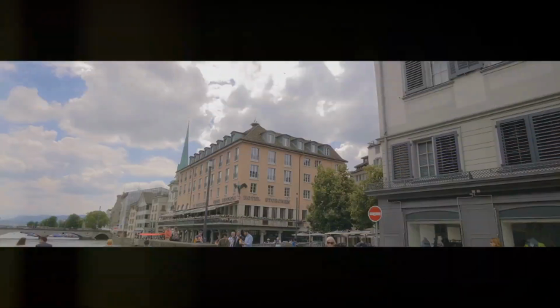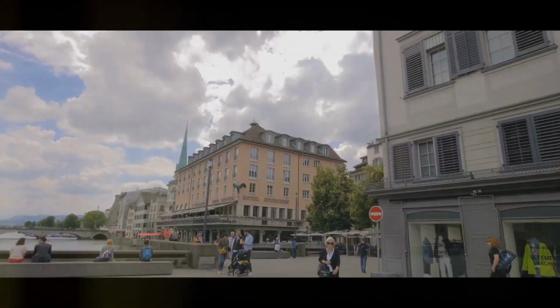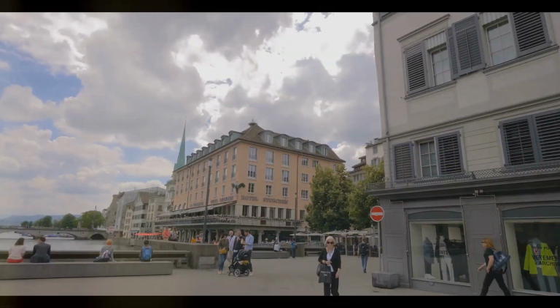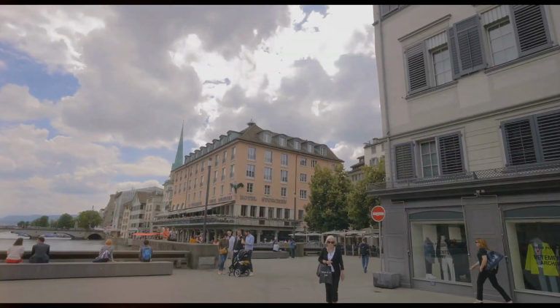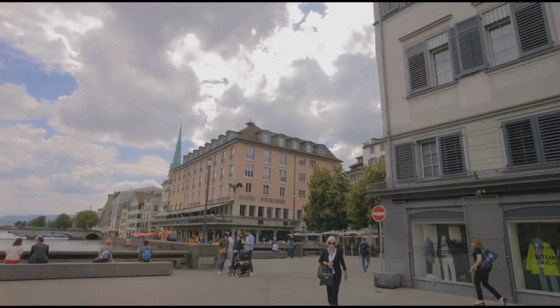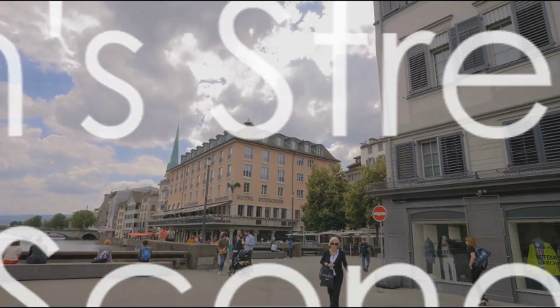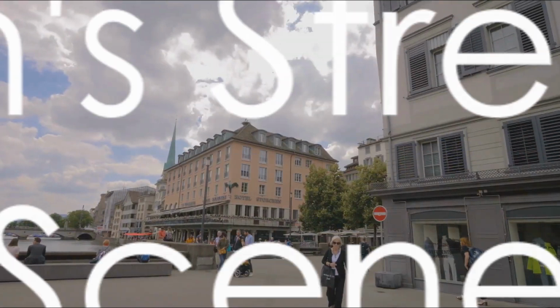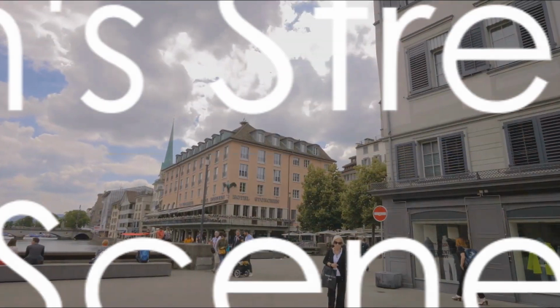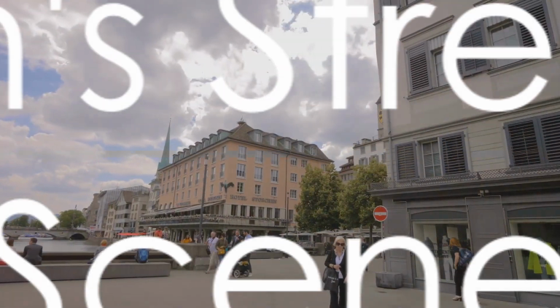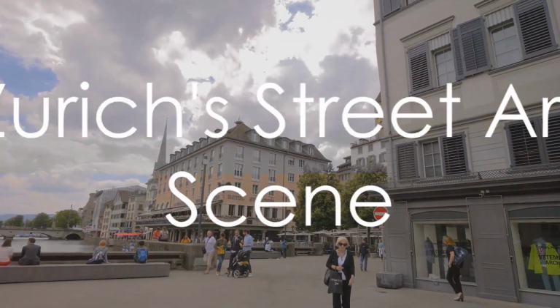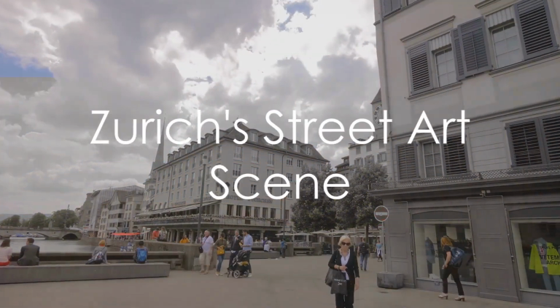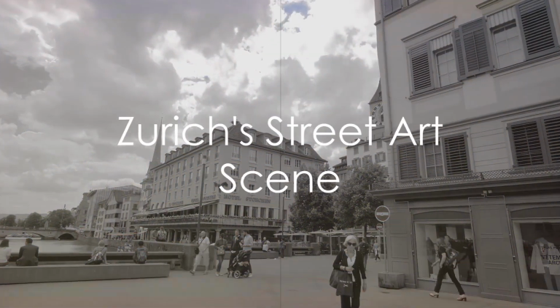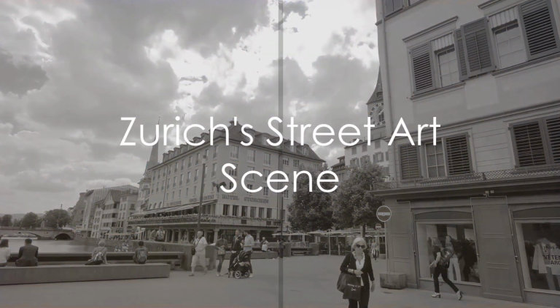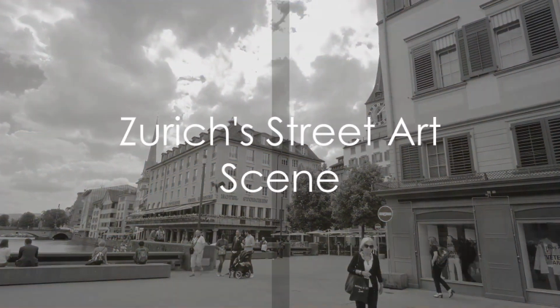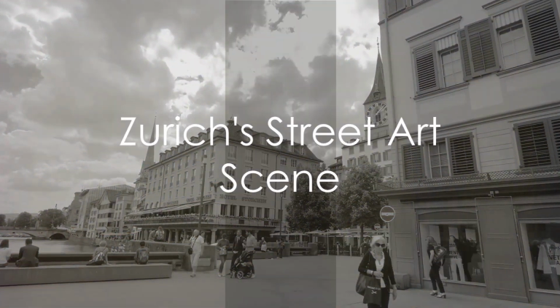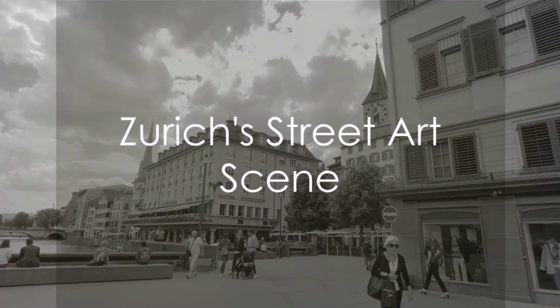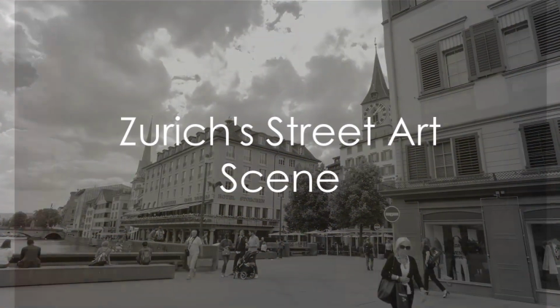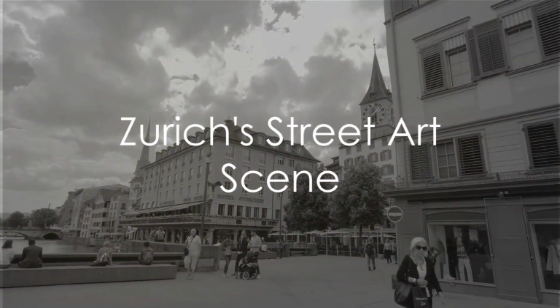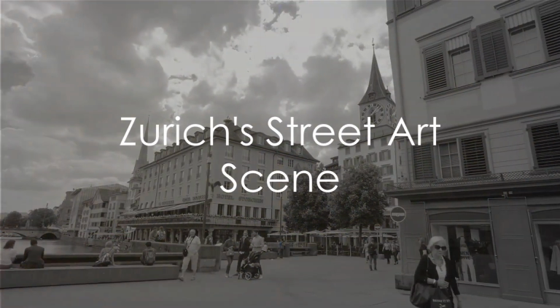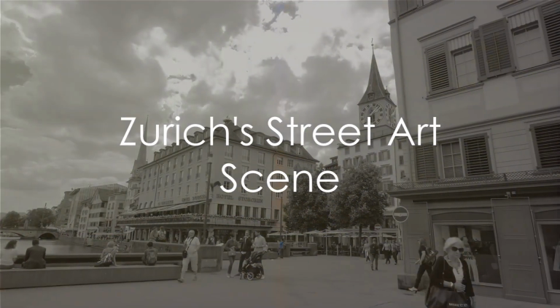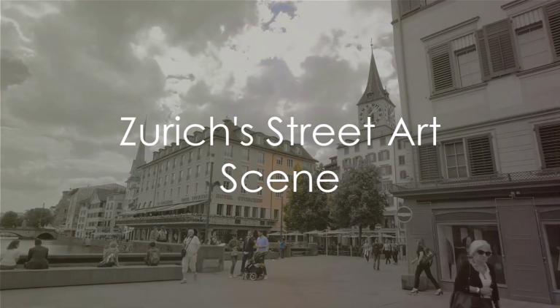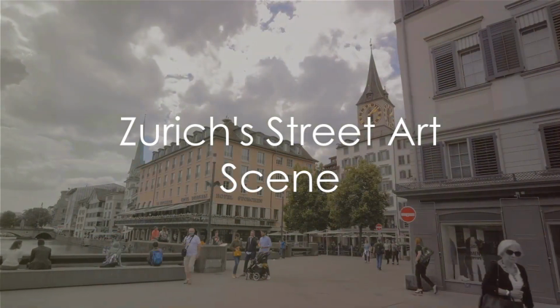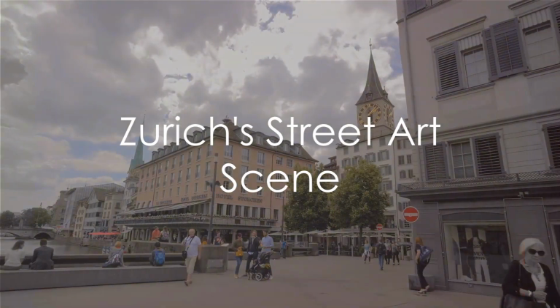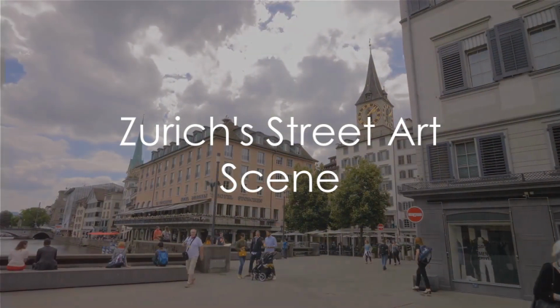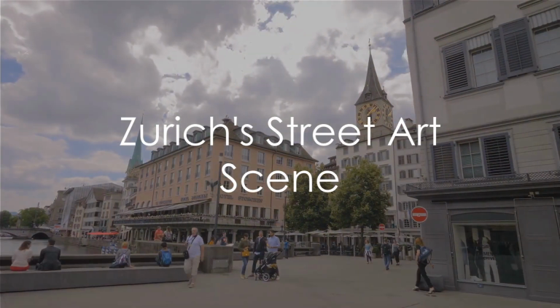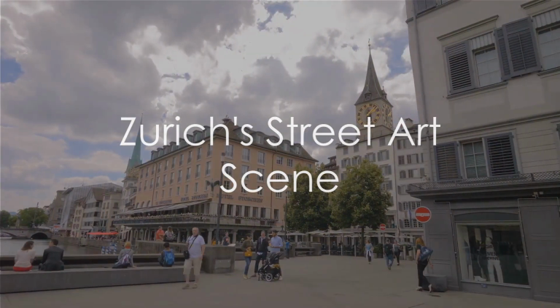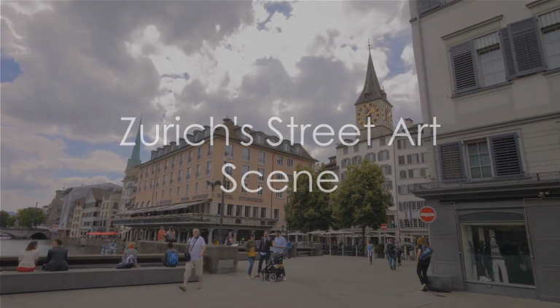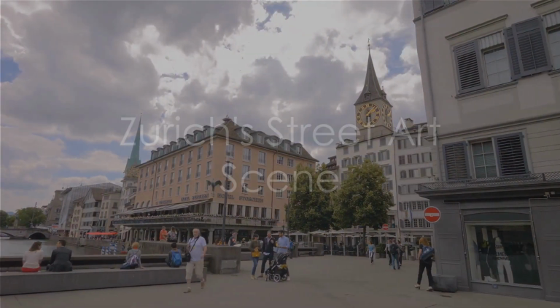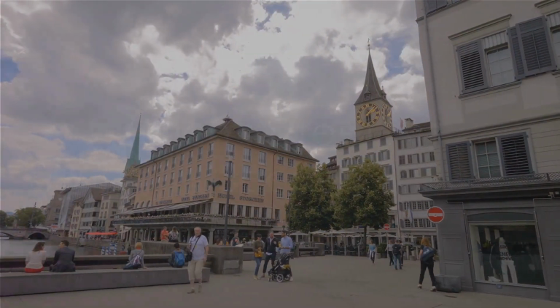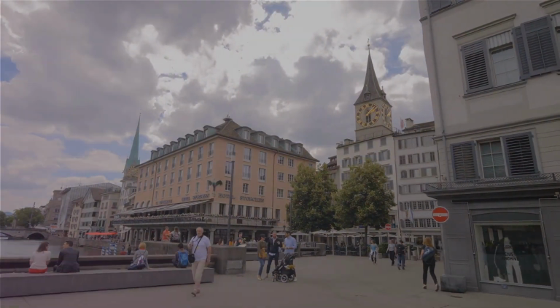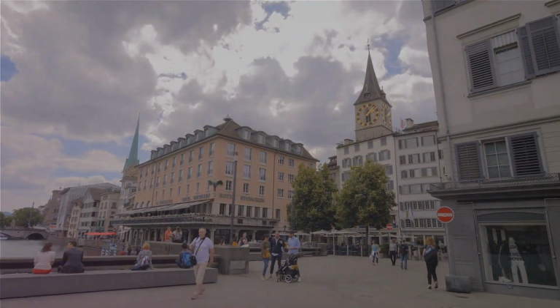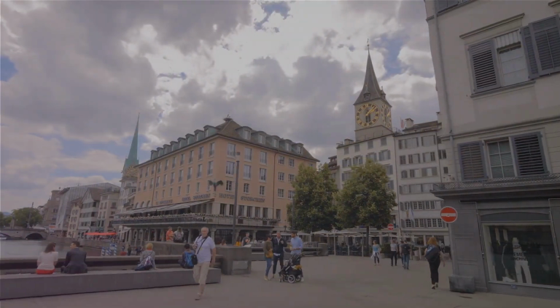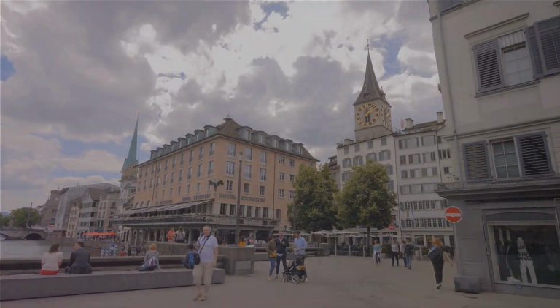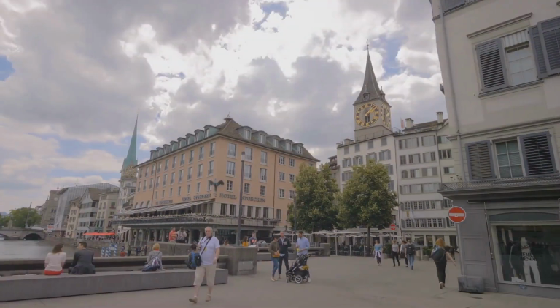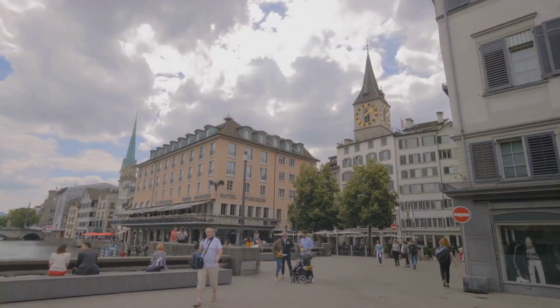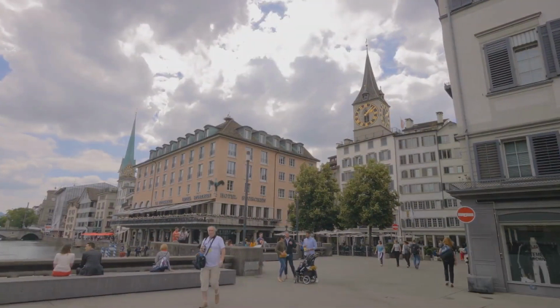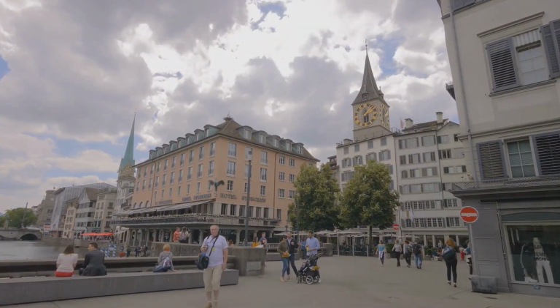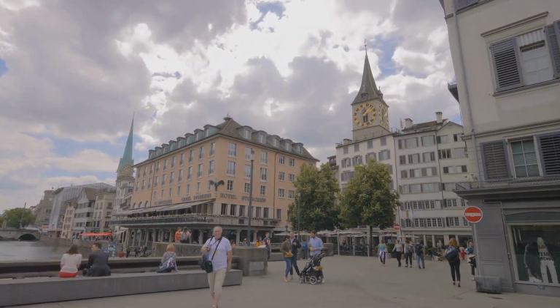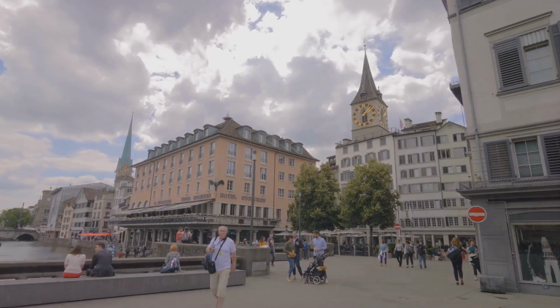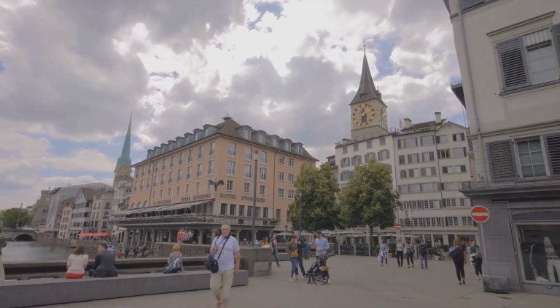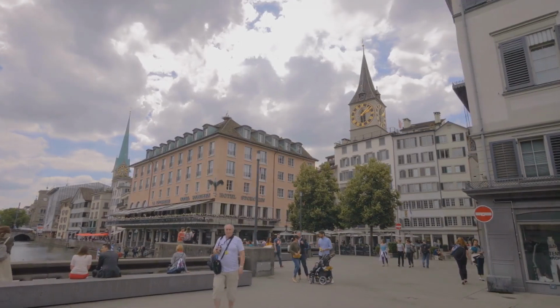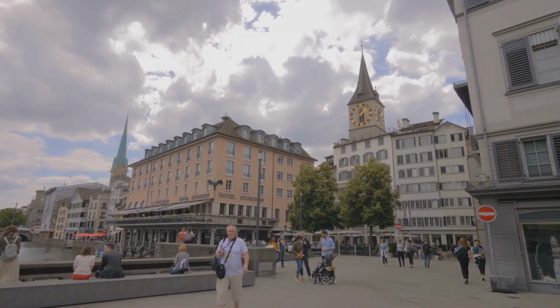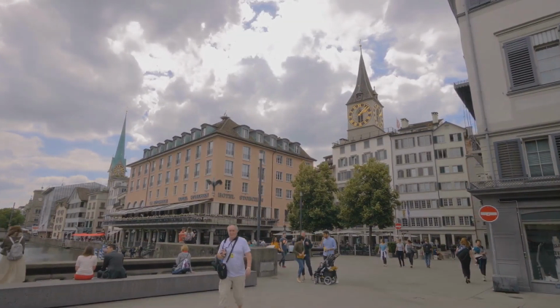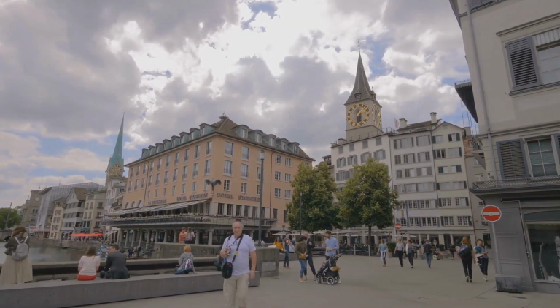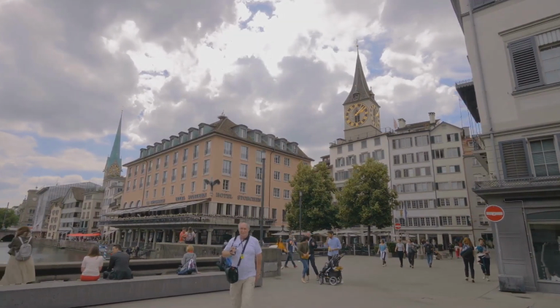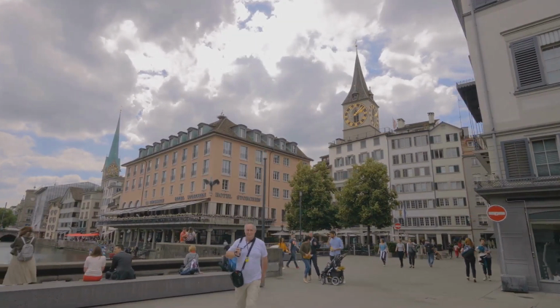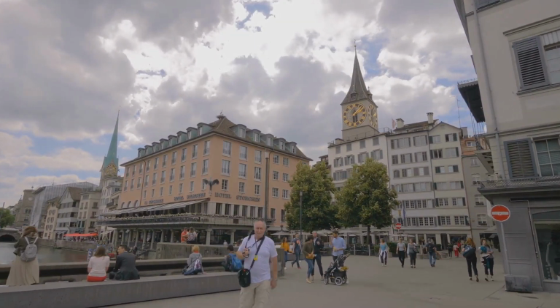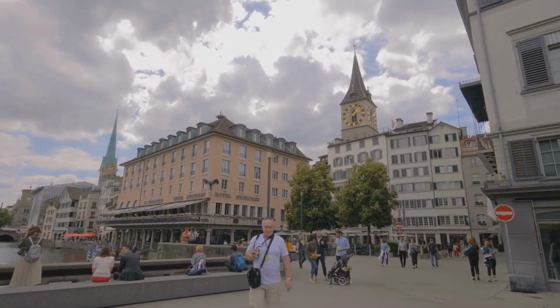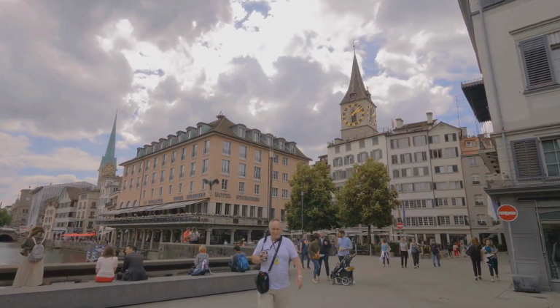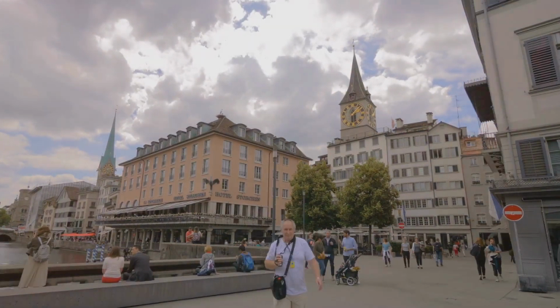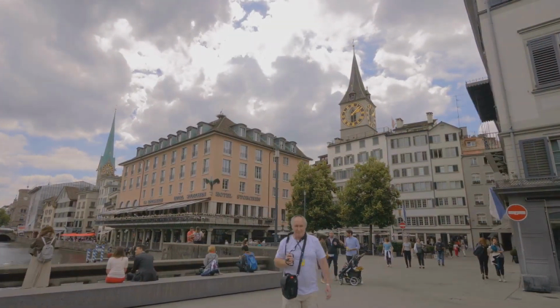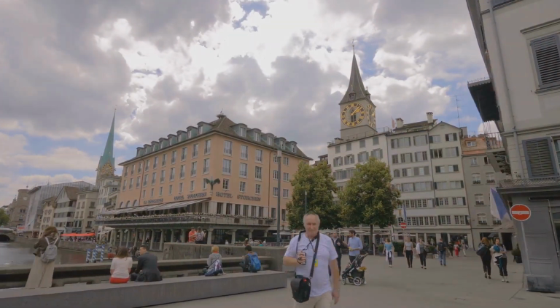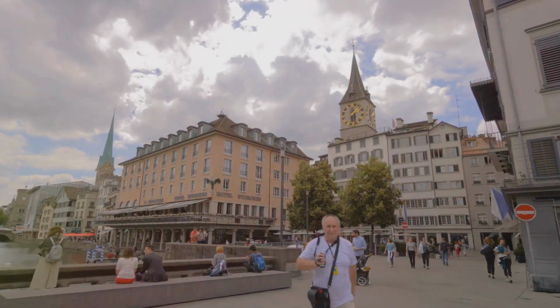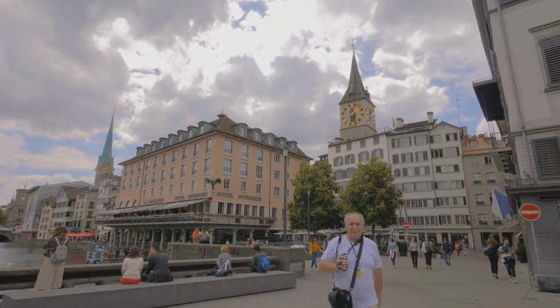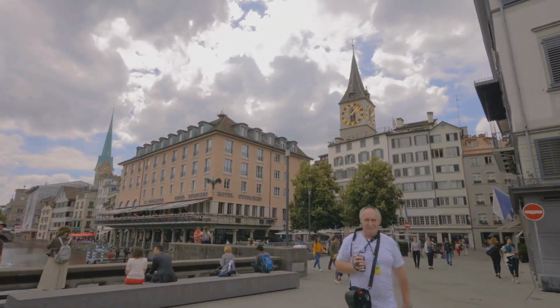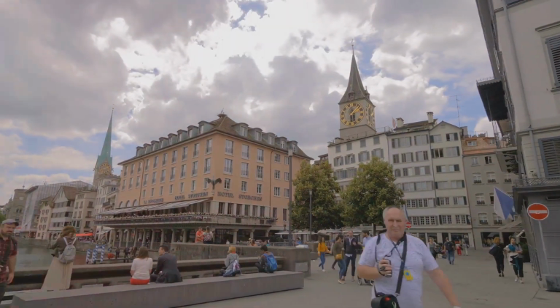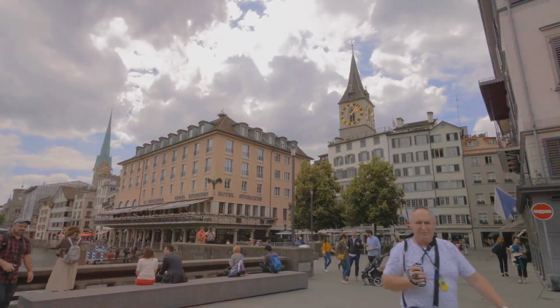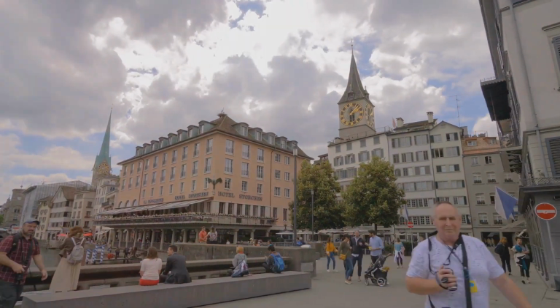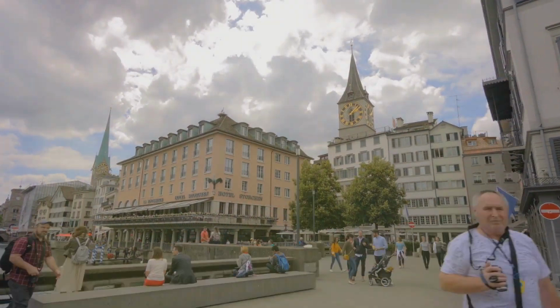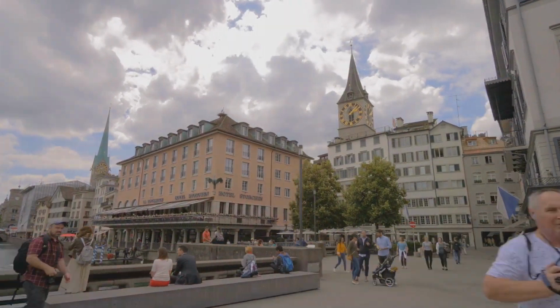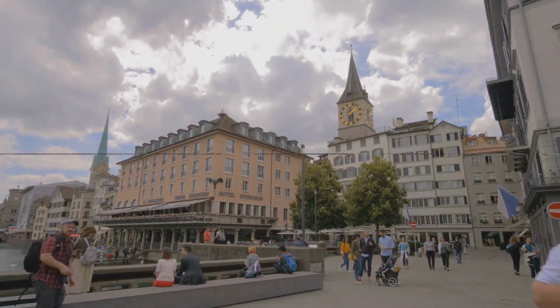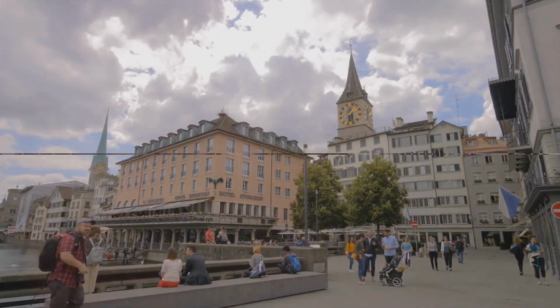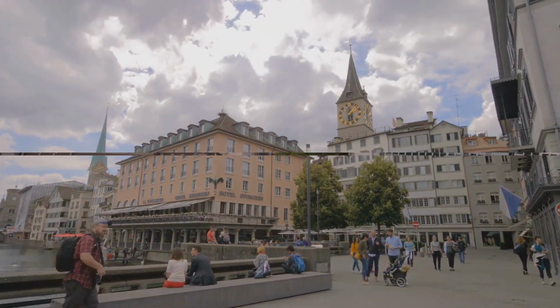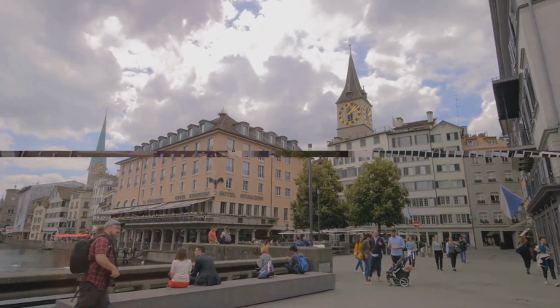Art enthusiasts will love the vibrant street art scene in Zurich. Explore neighborhoods like Zurich West to find colorful murals and urban artwork.